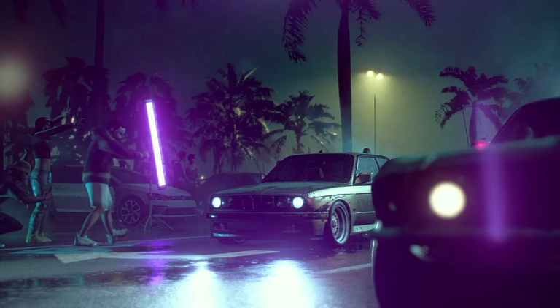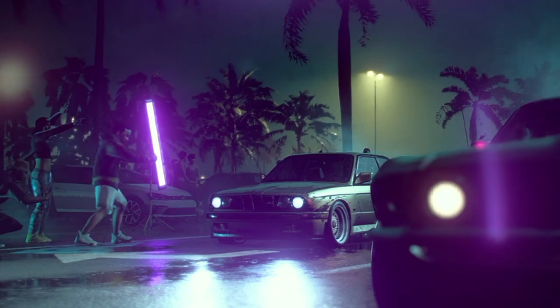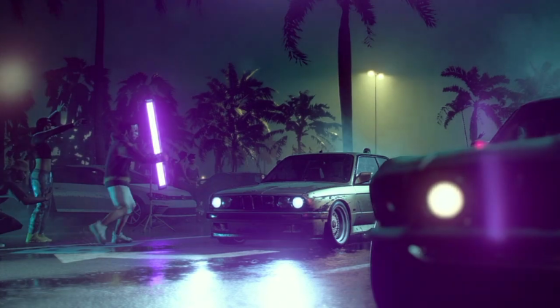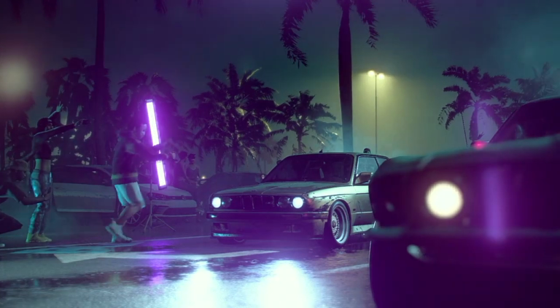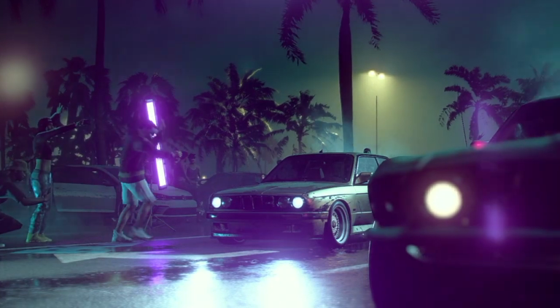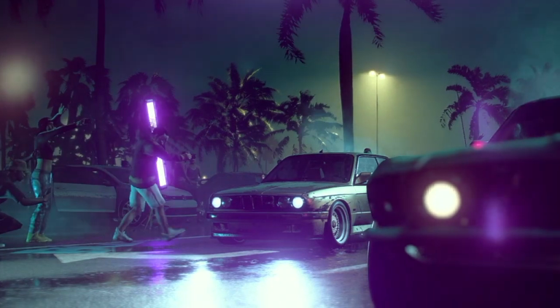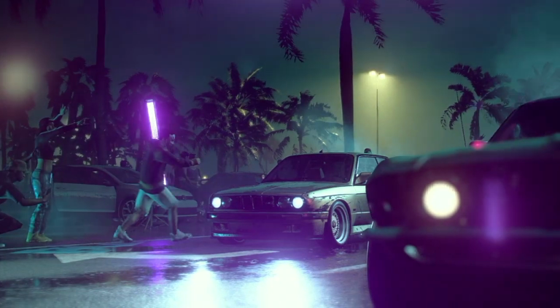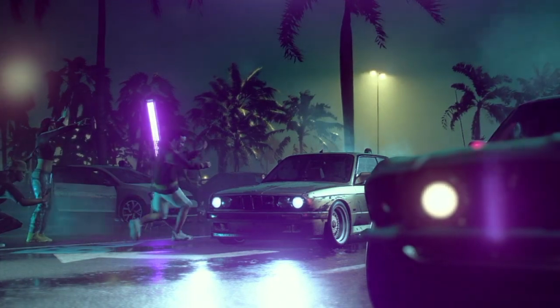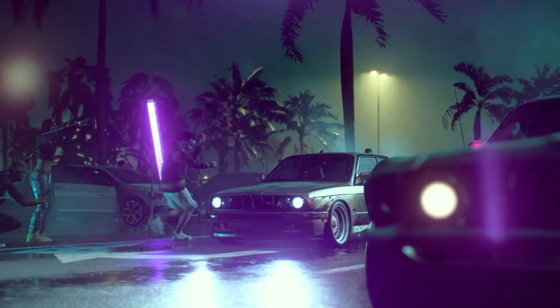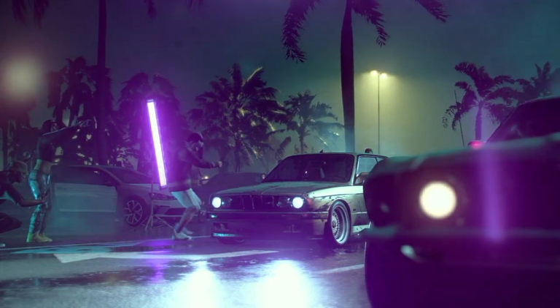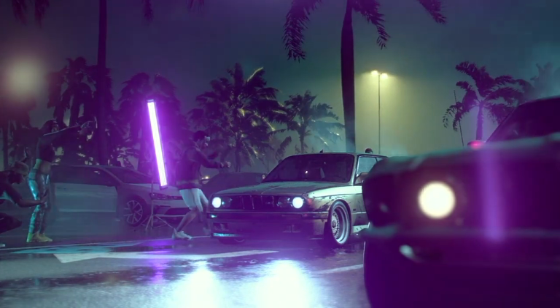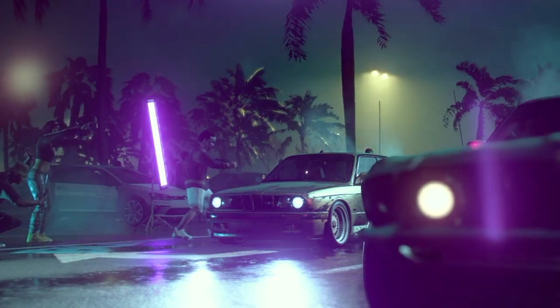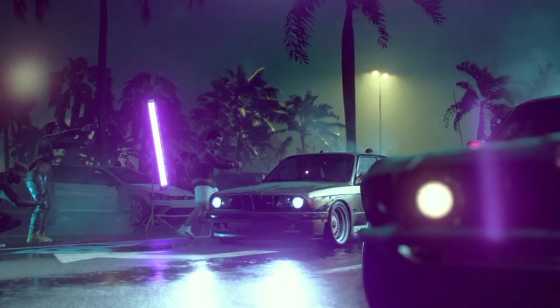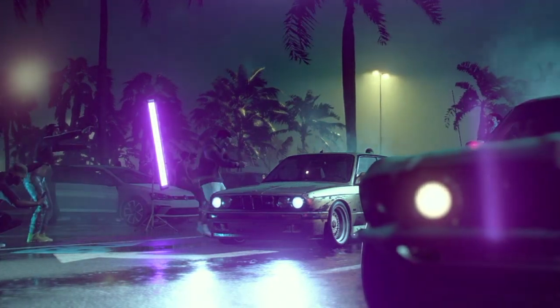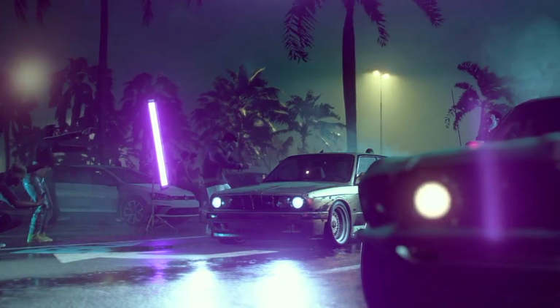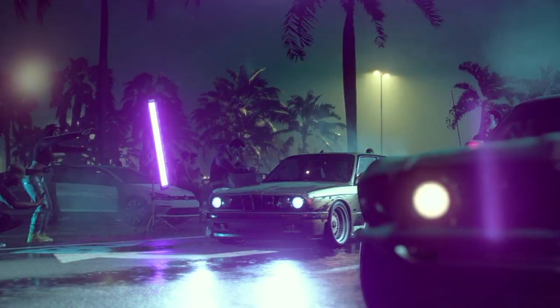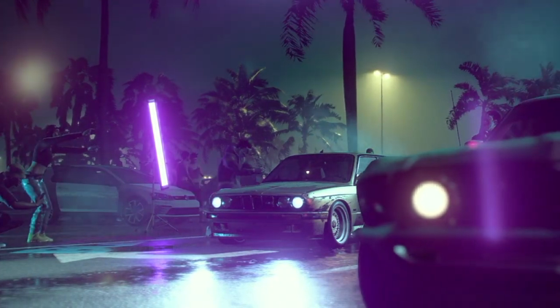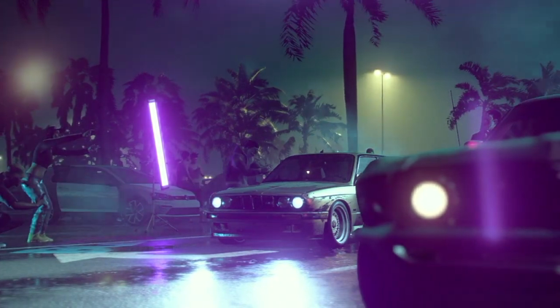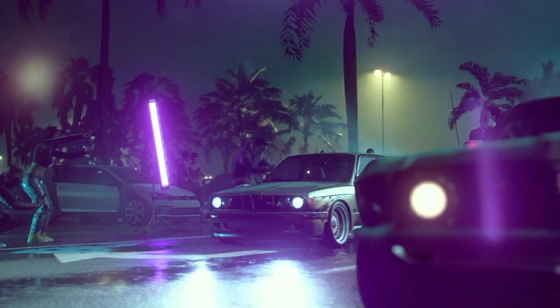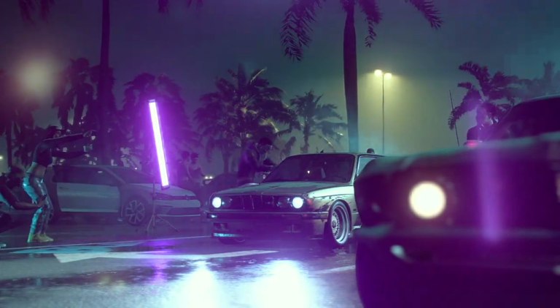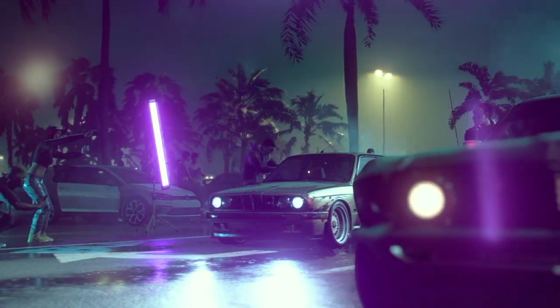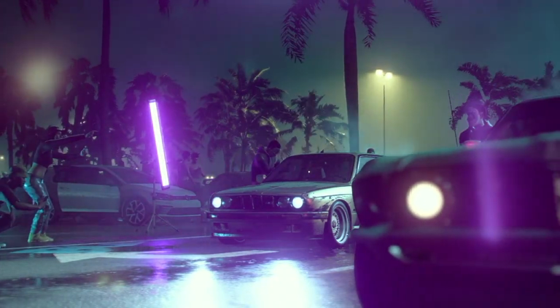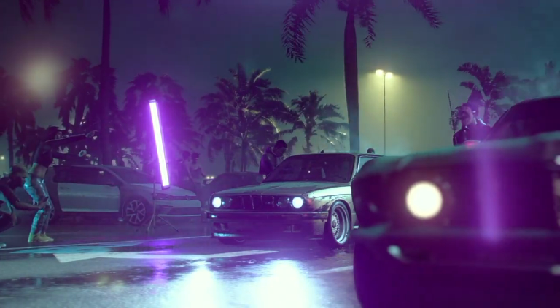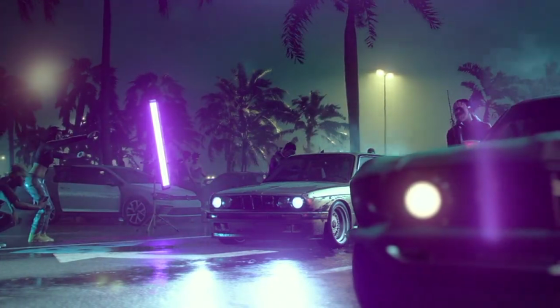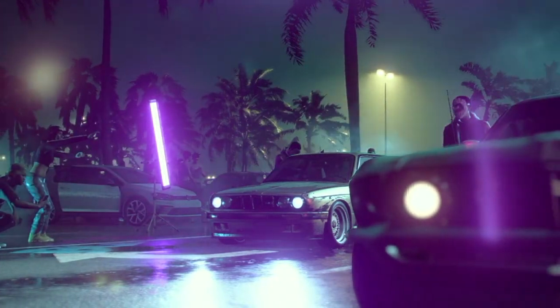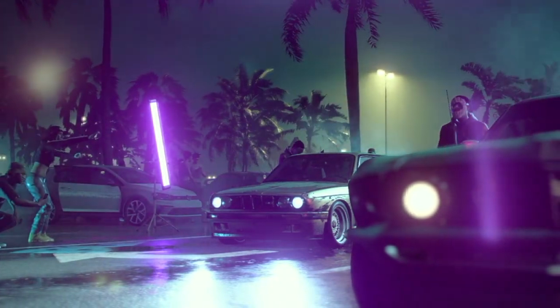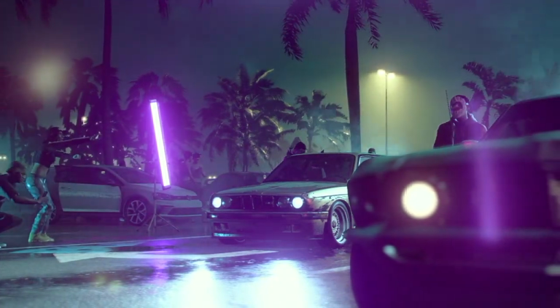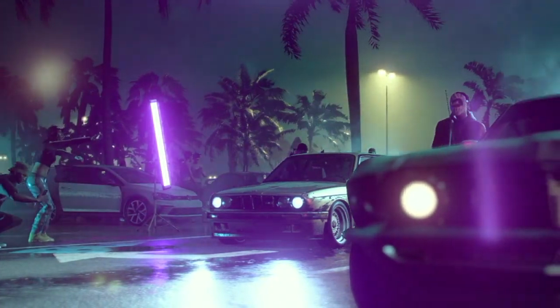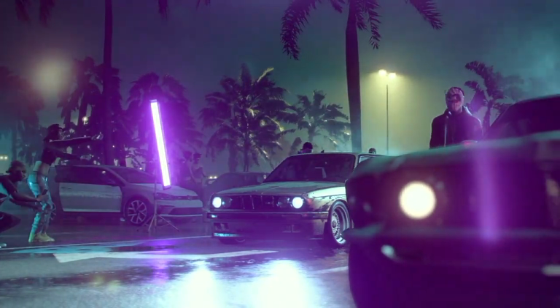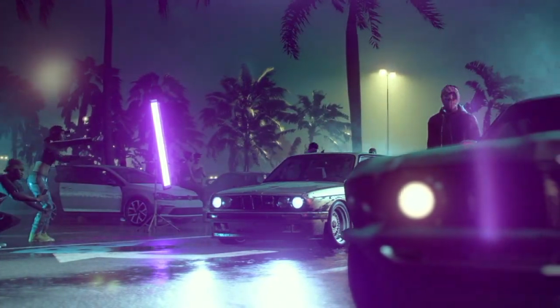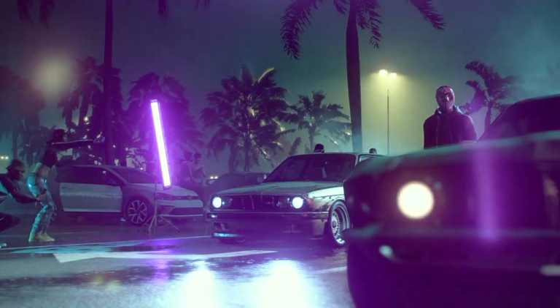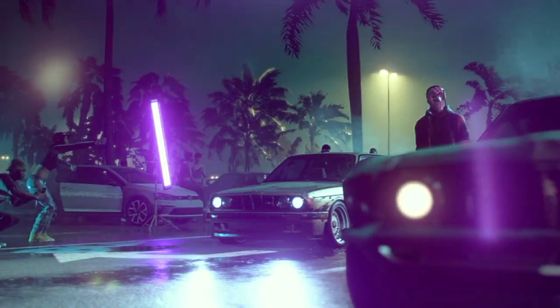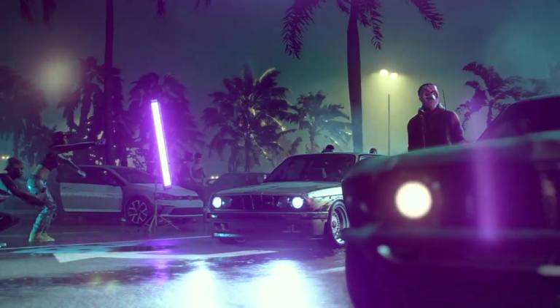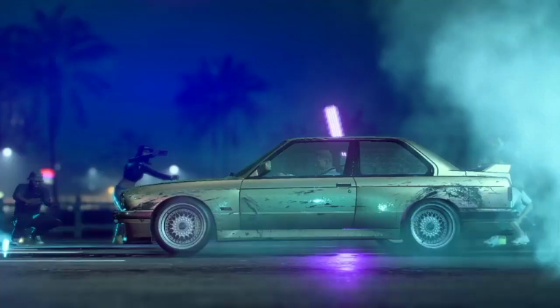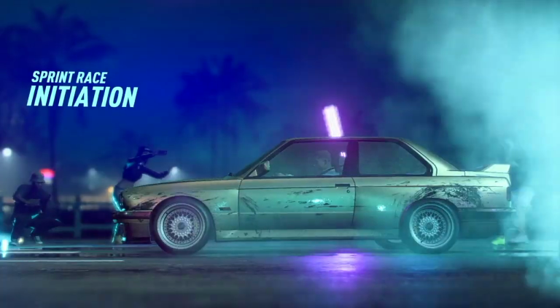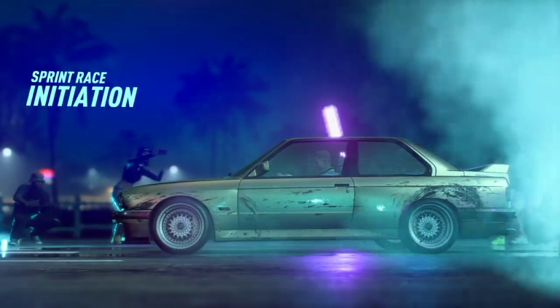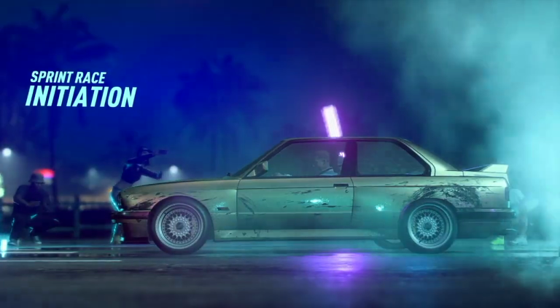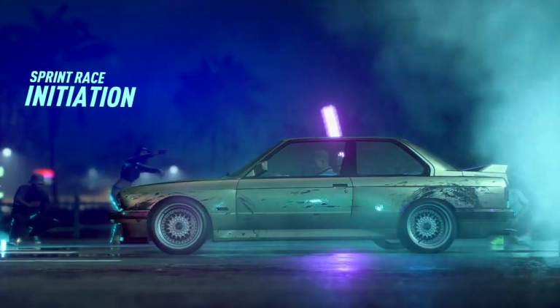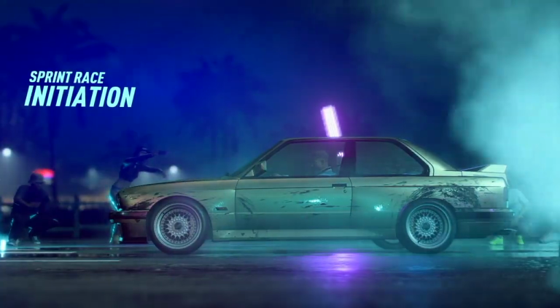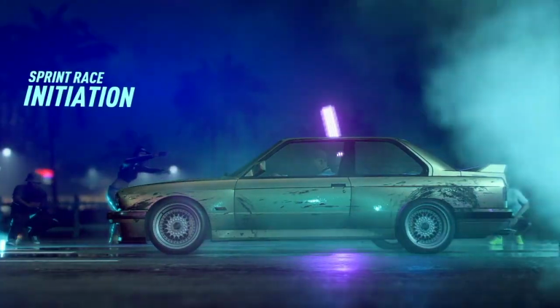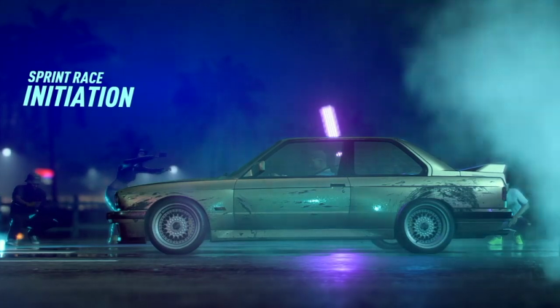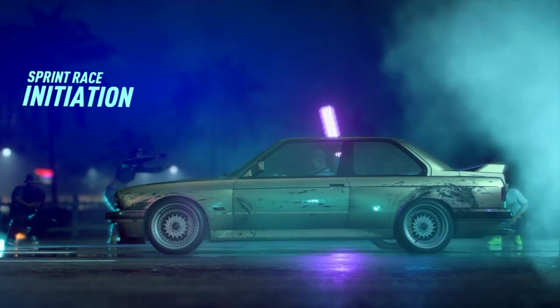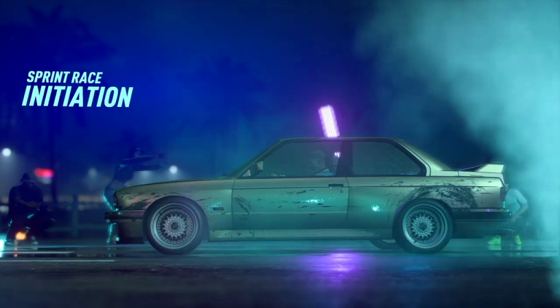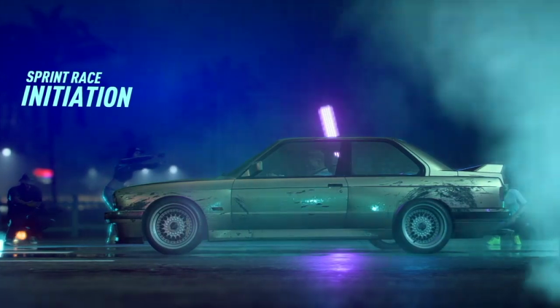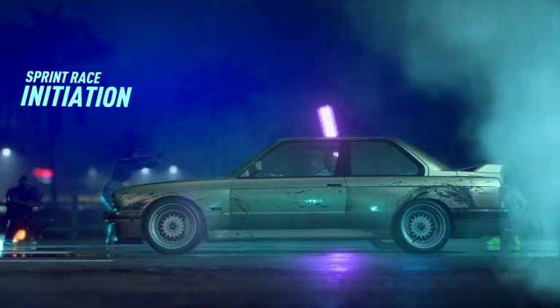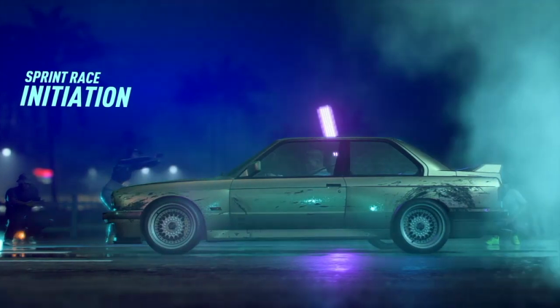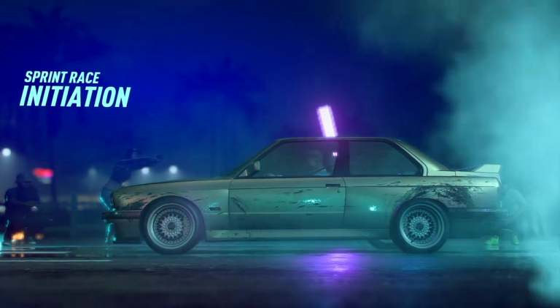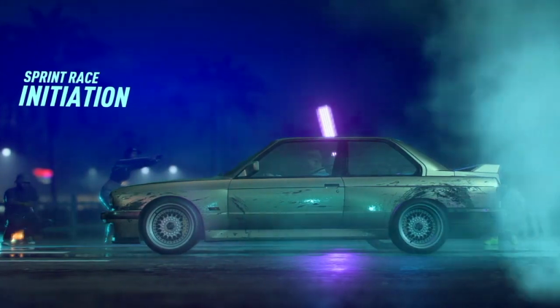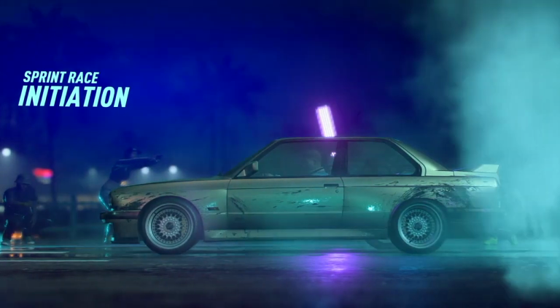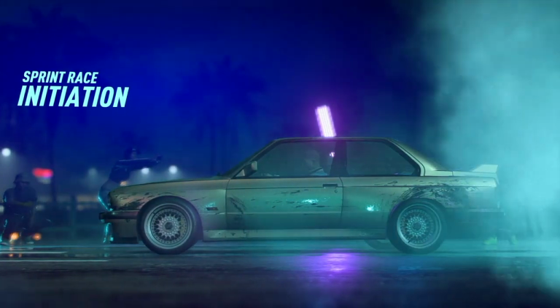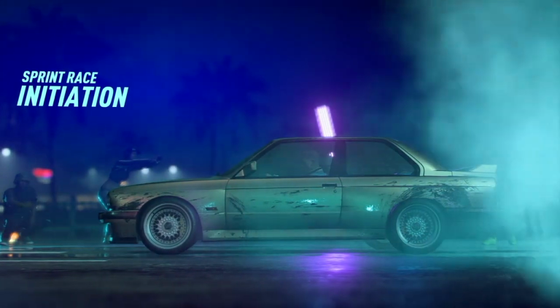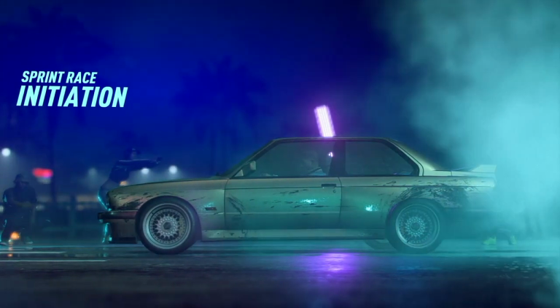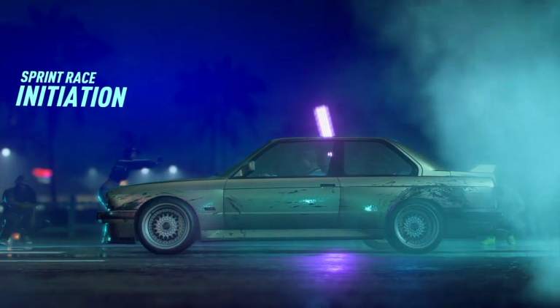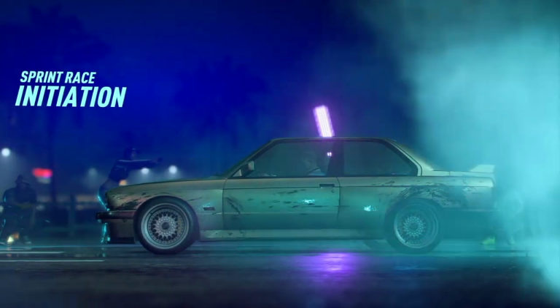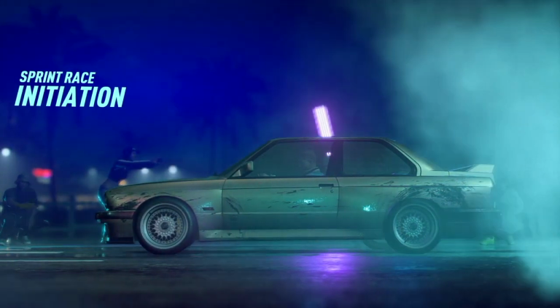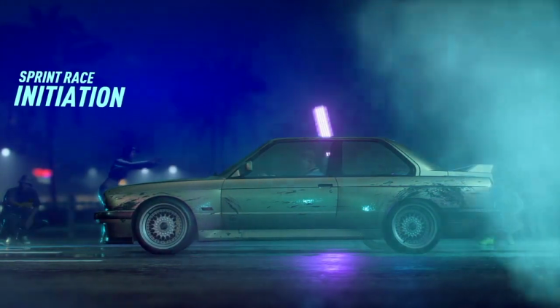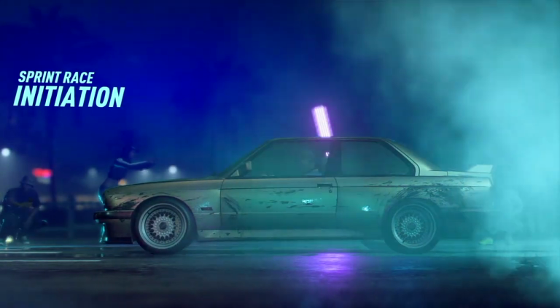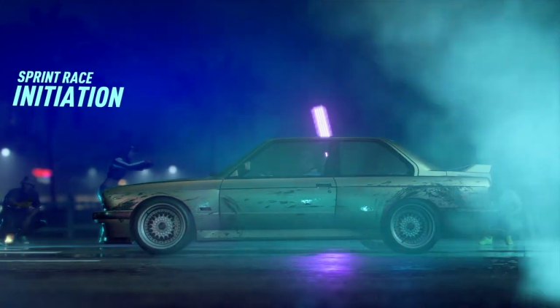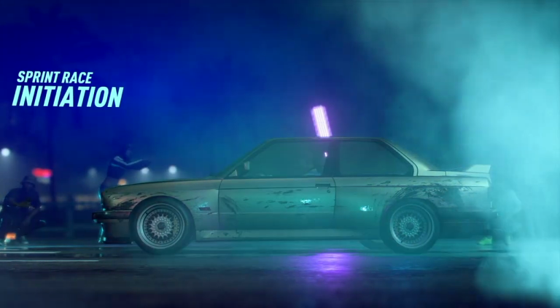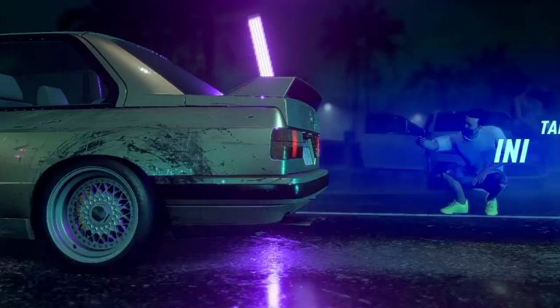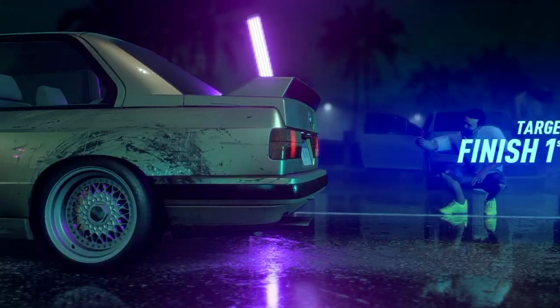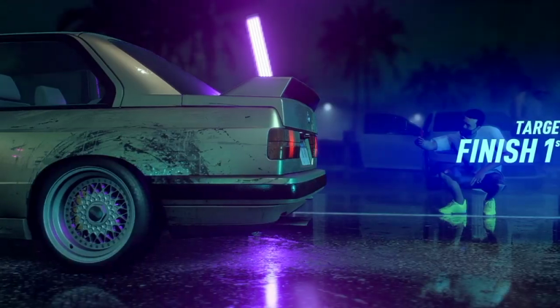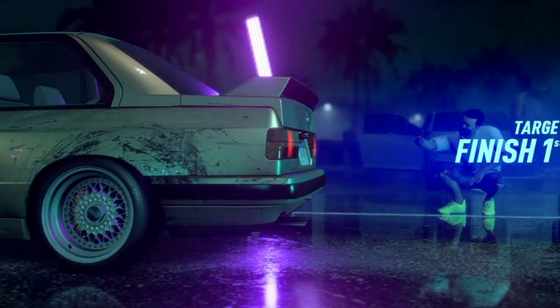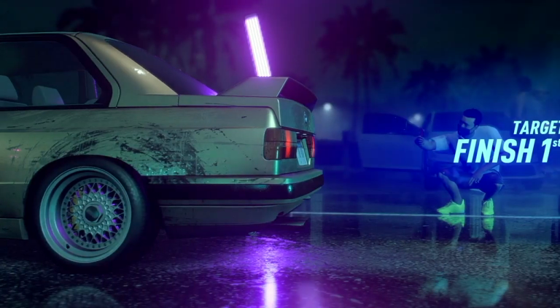What's good everyone, Smilingrove here, playing Need for Speed Heat. This is my first go at it, so we'll see what happens.